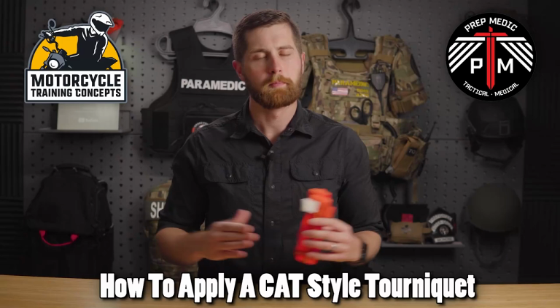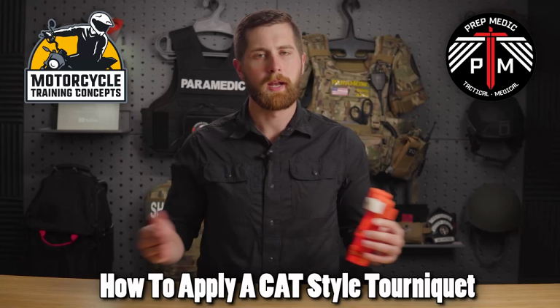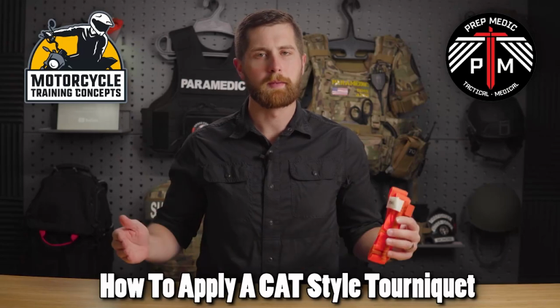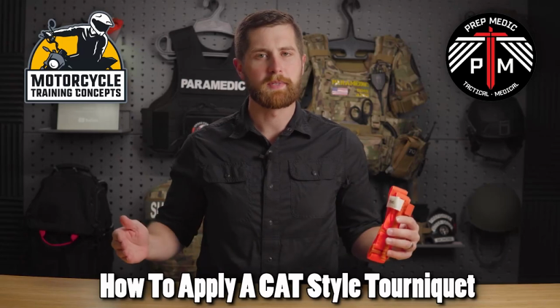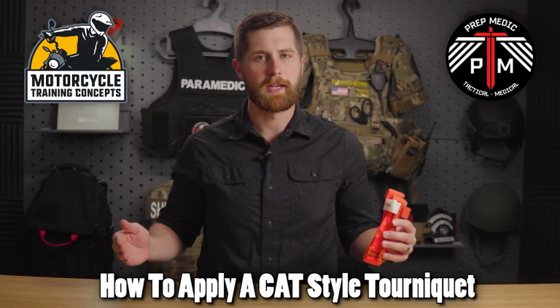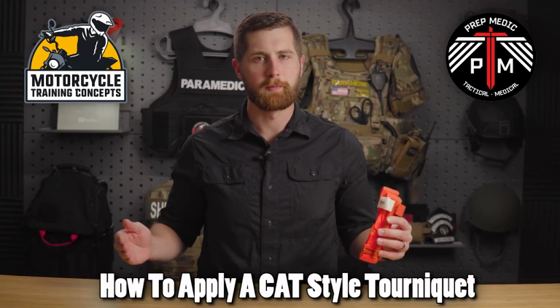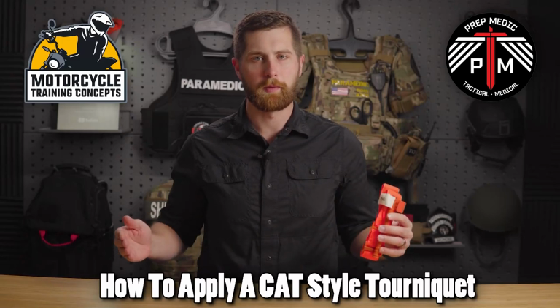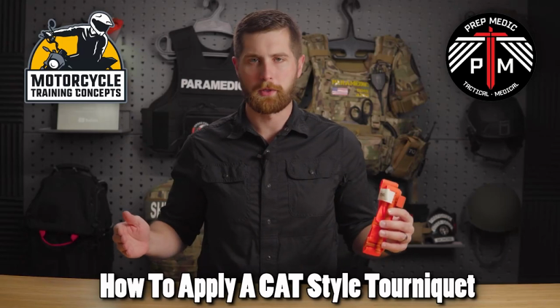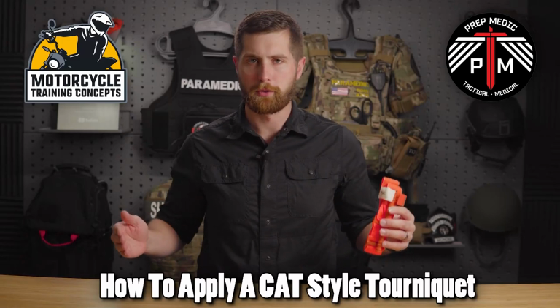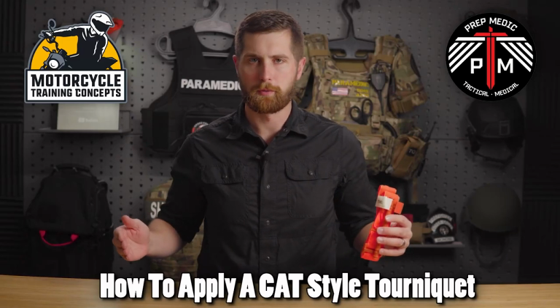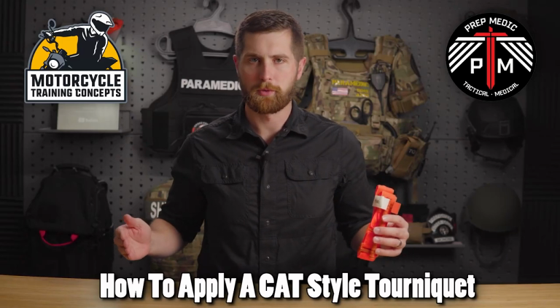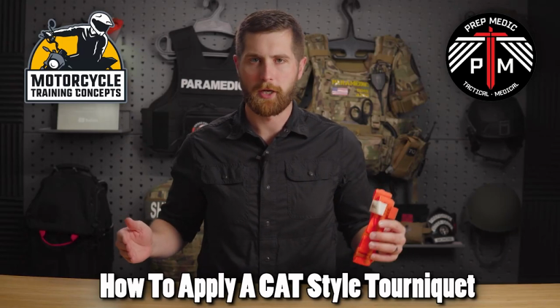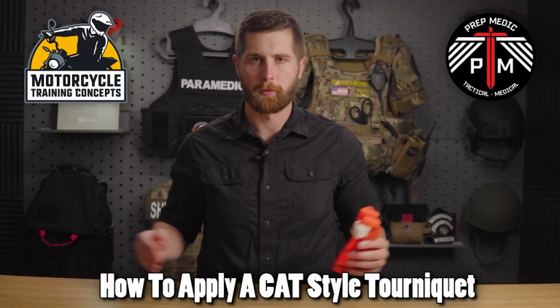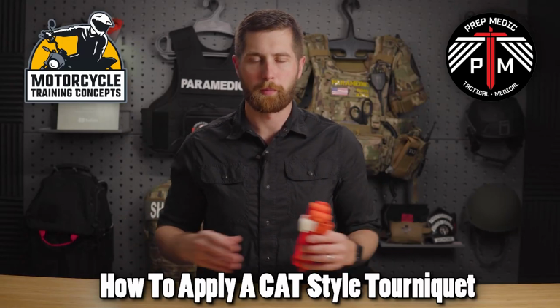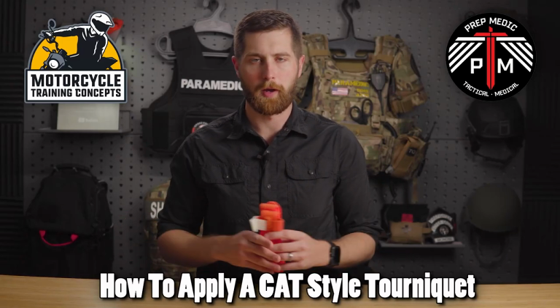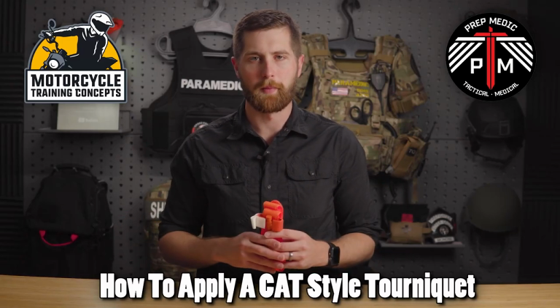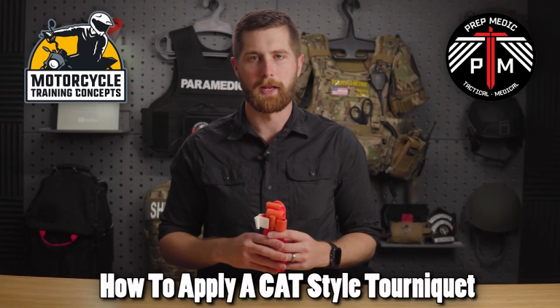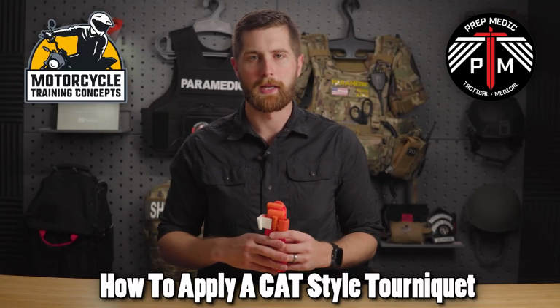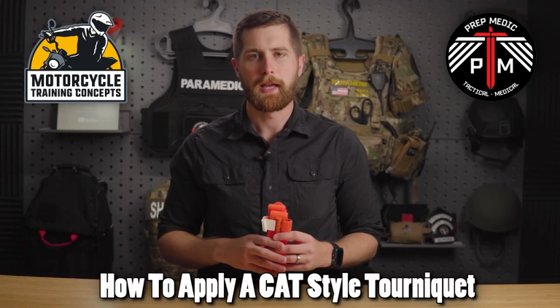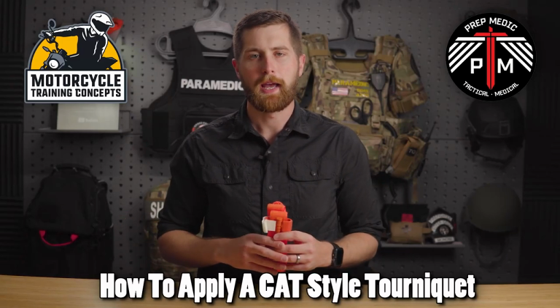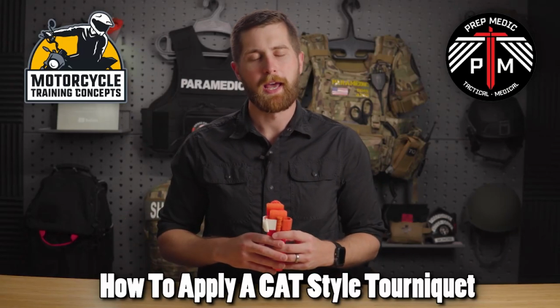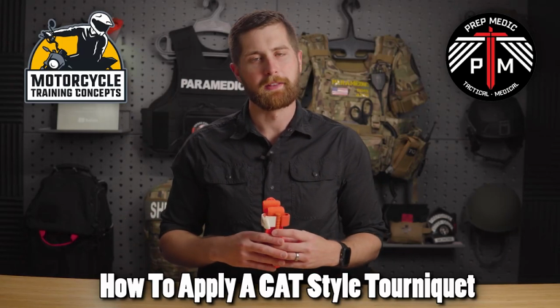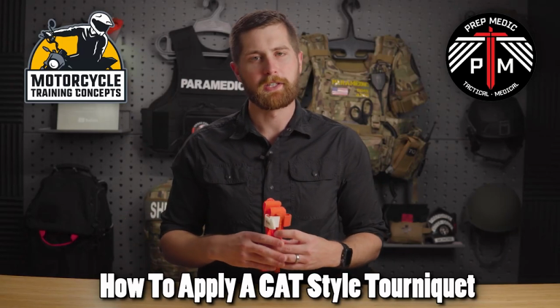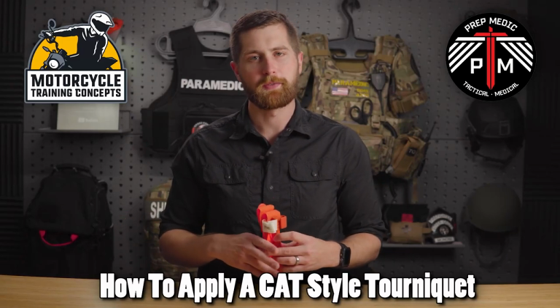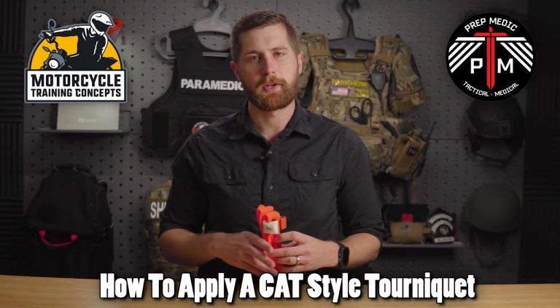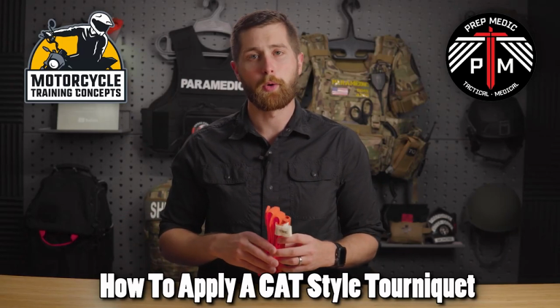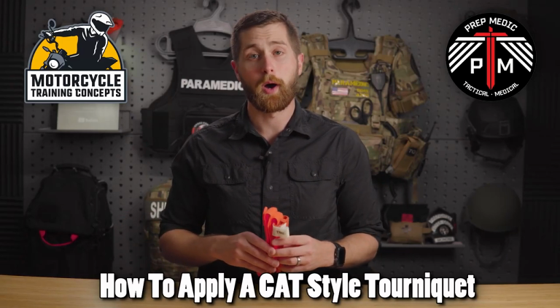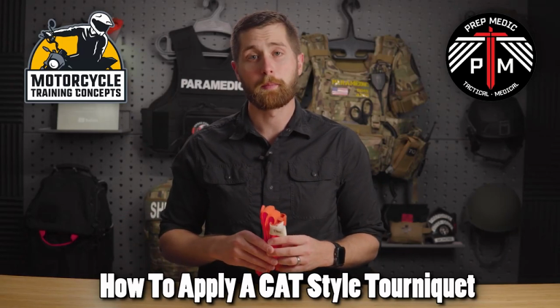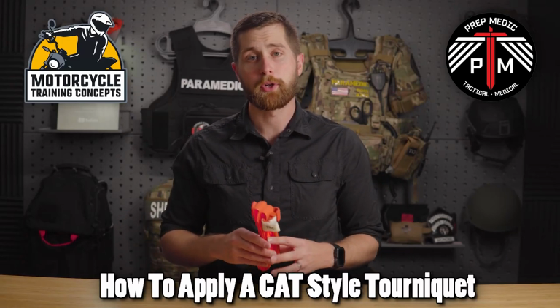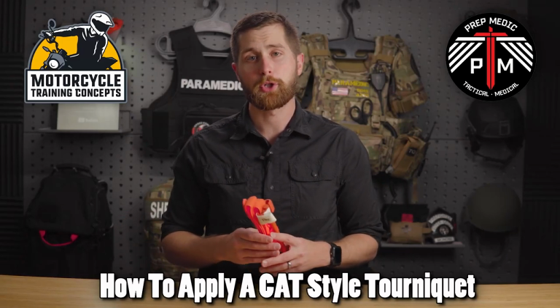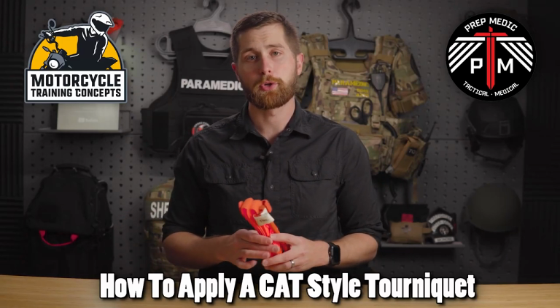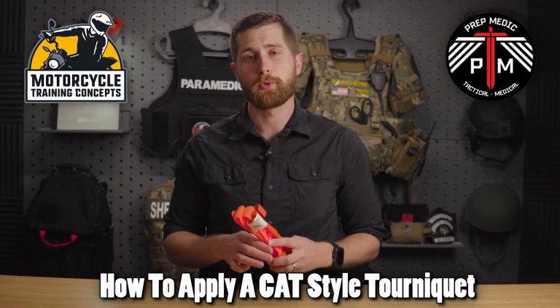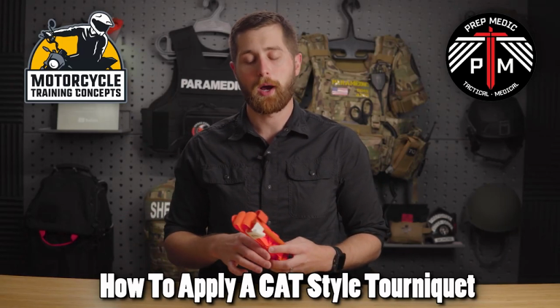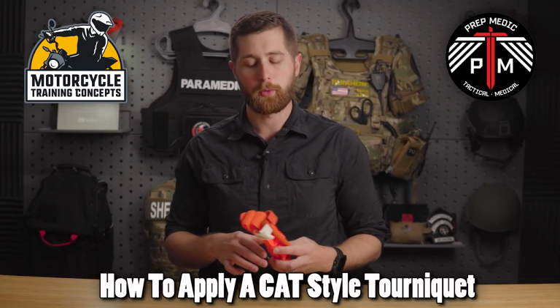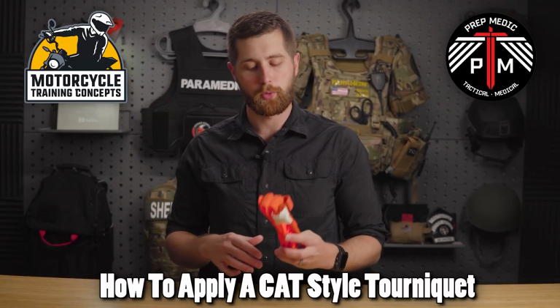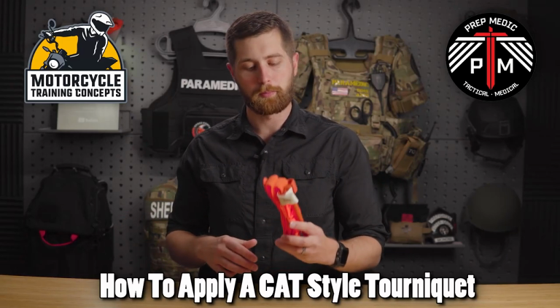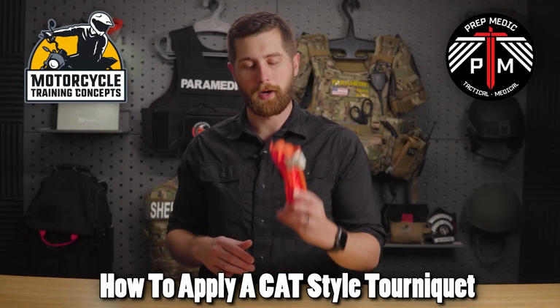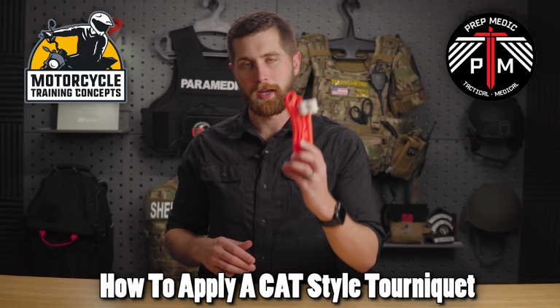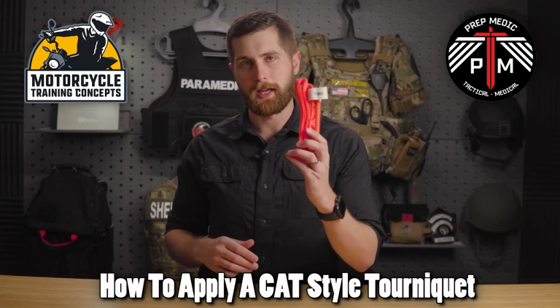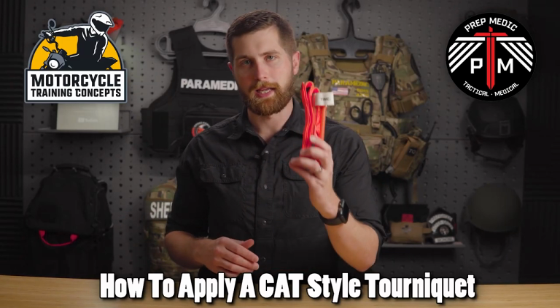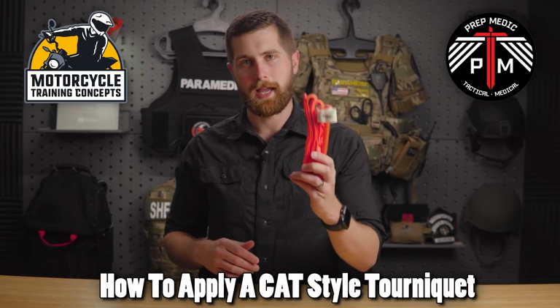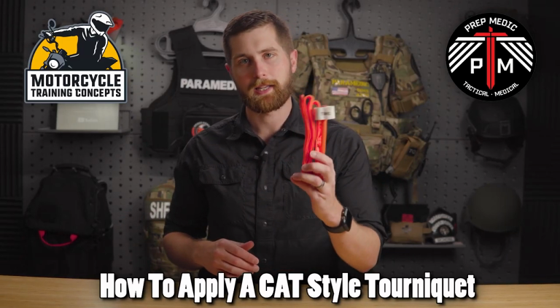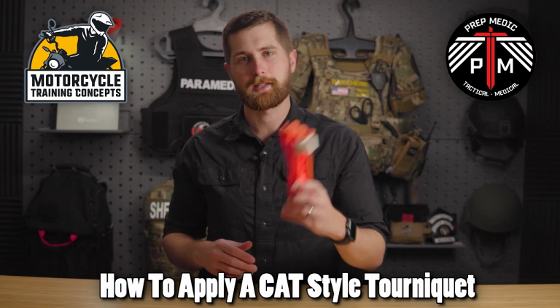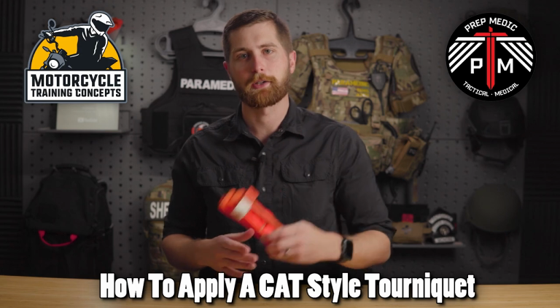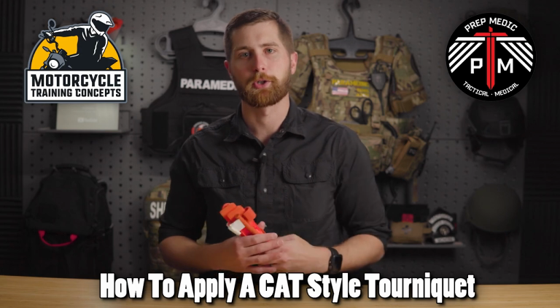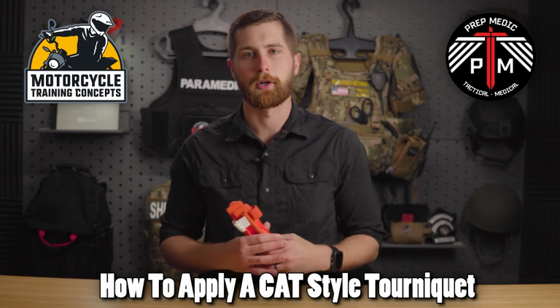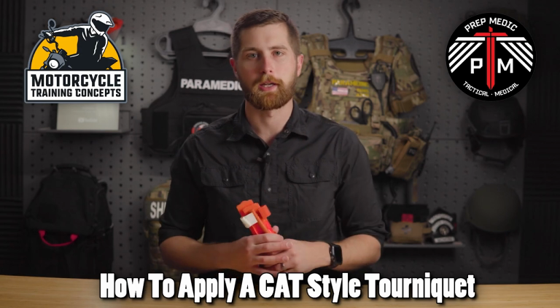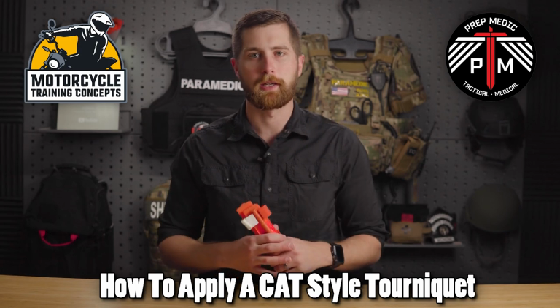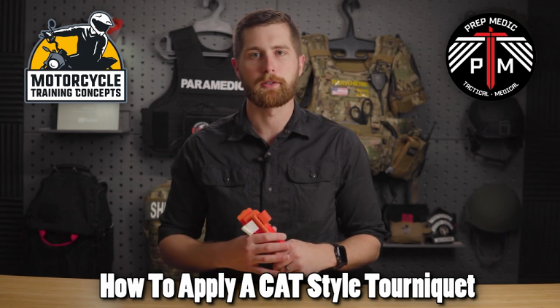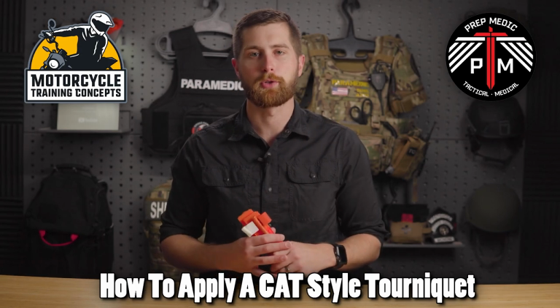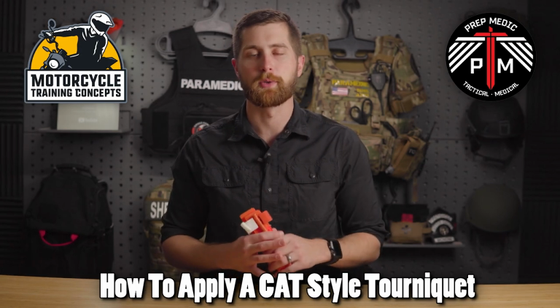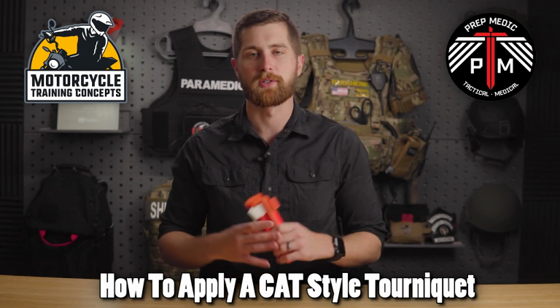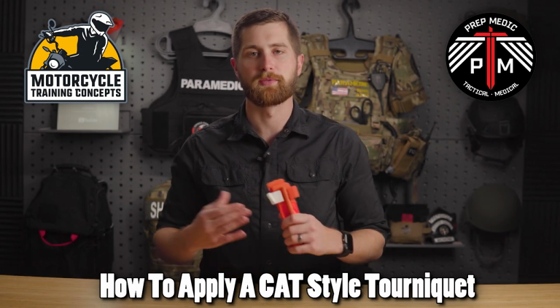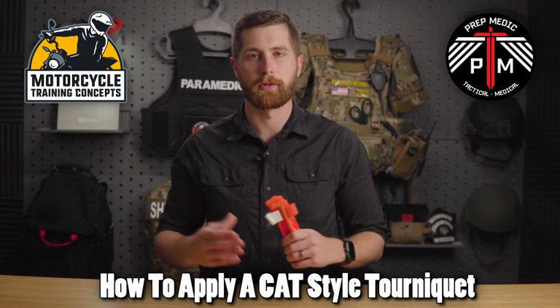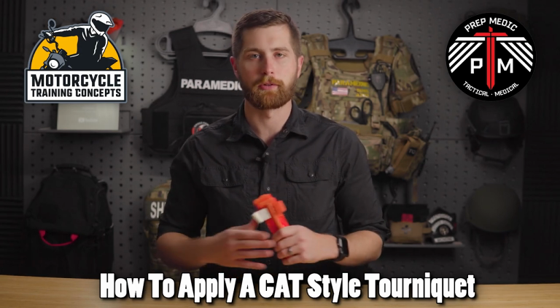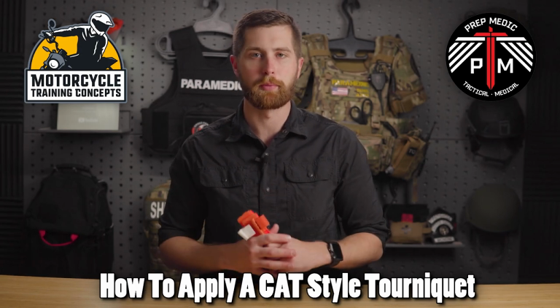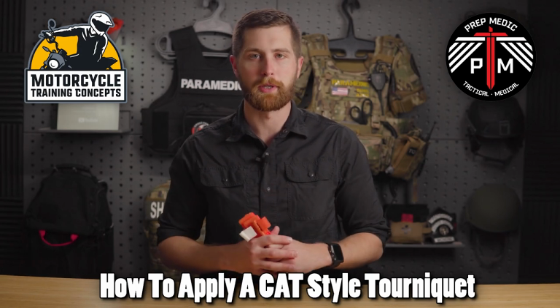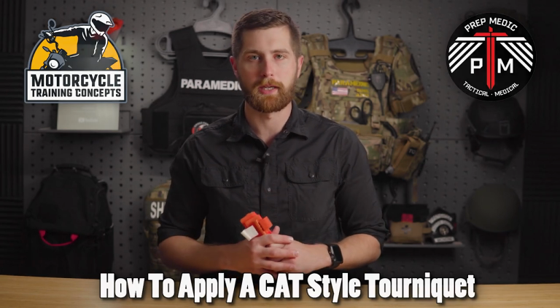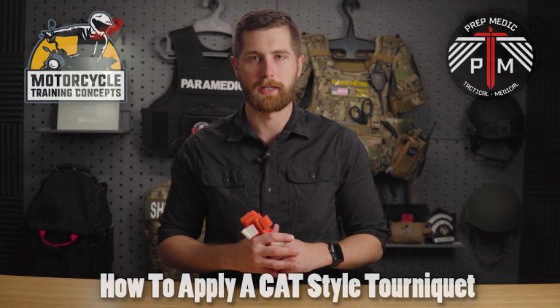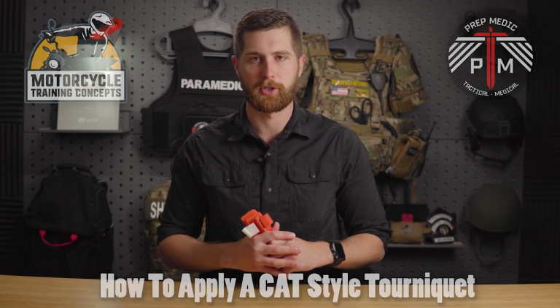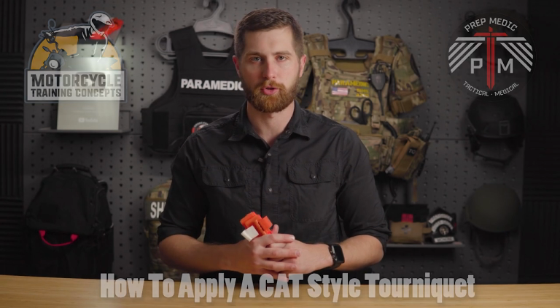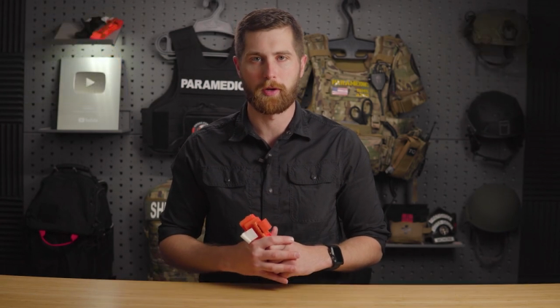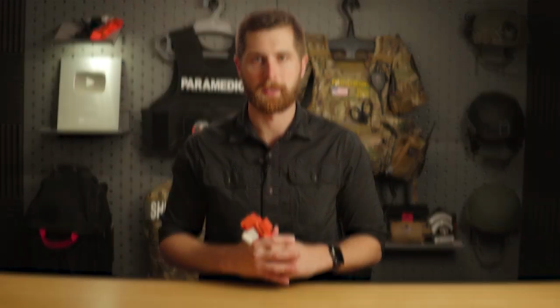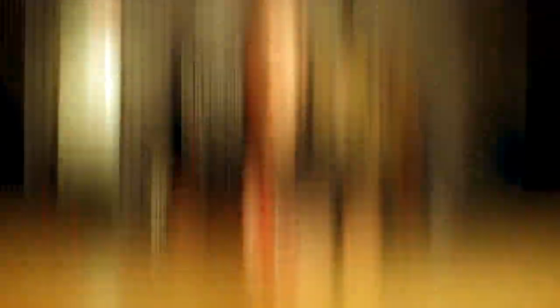My name is Sam from the YouTube channel PrepMedic, and in this video, I'm going to show you how to apply a CAT-style tourniquet to a severely bleeding extremity.